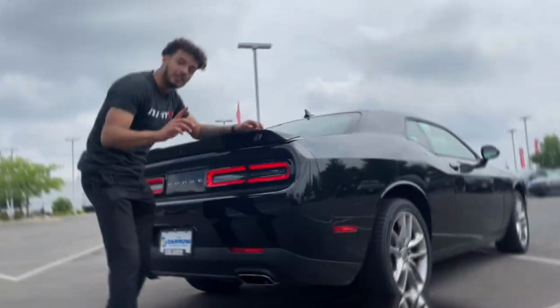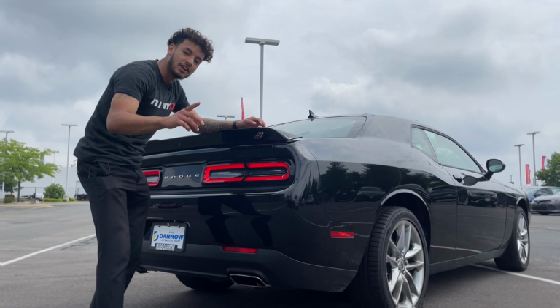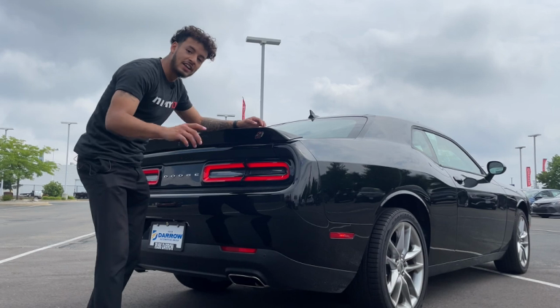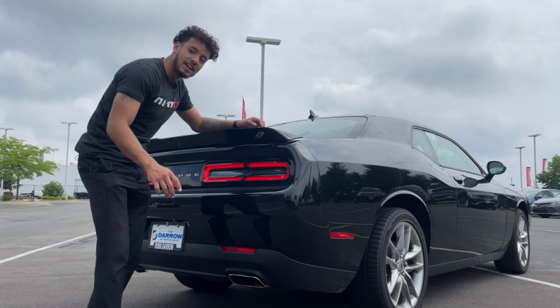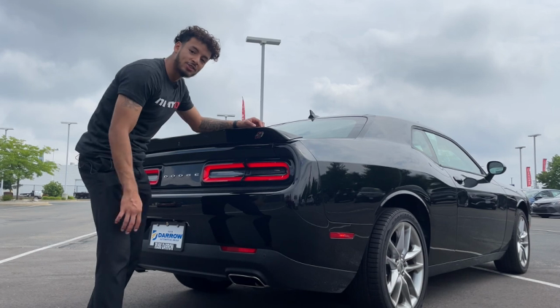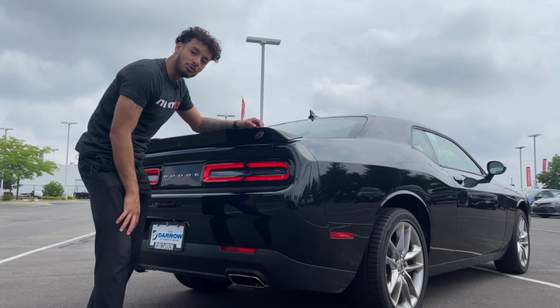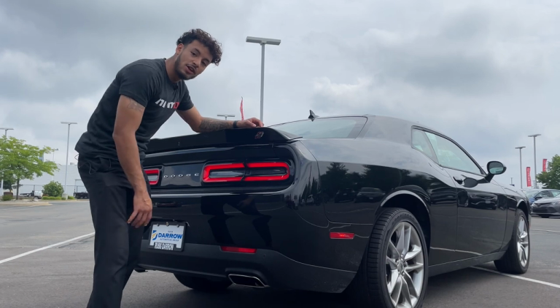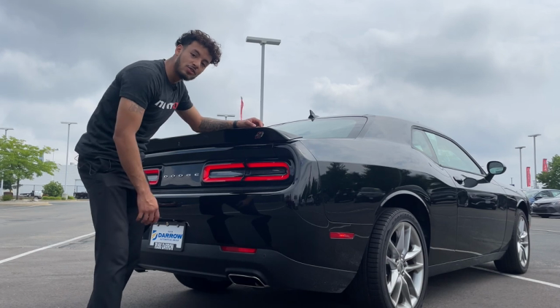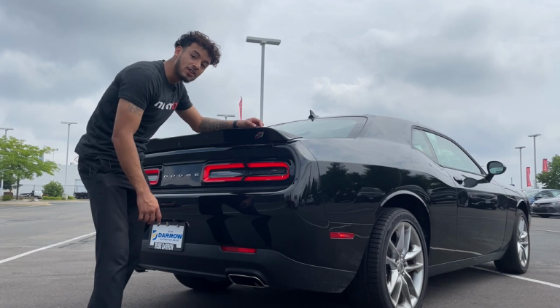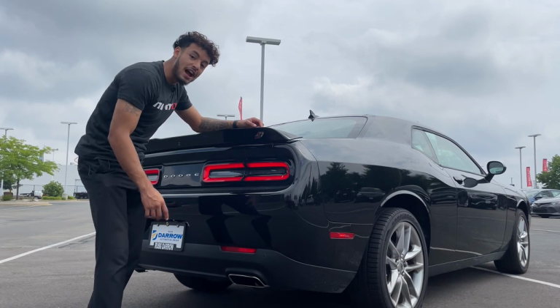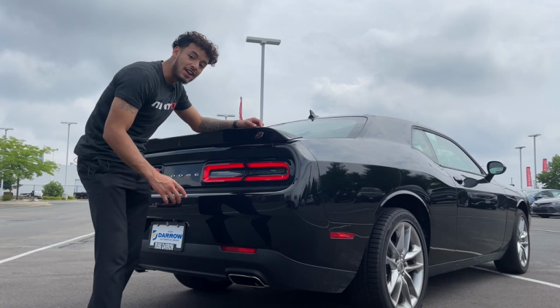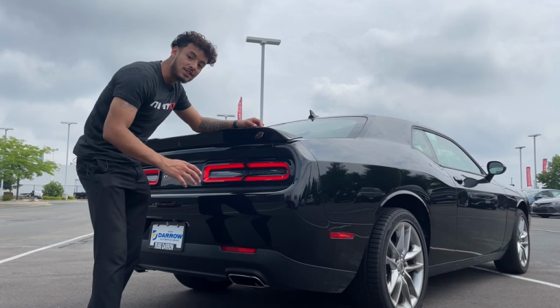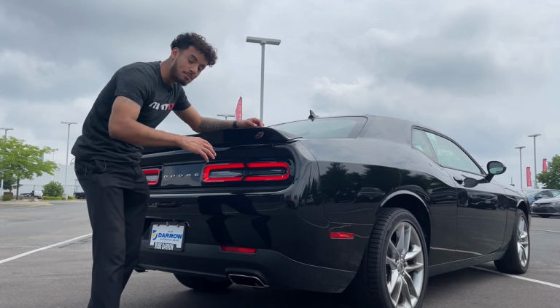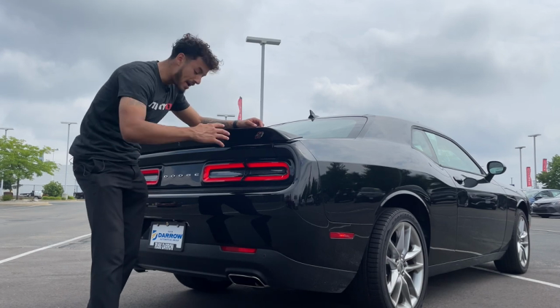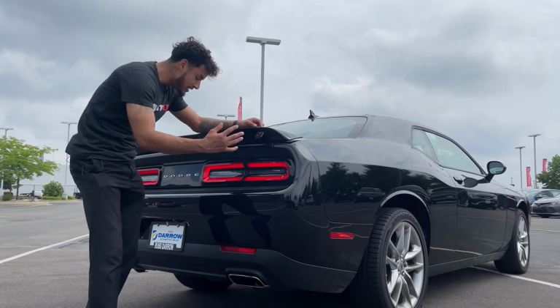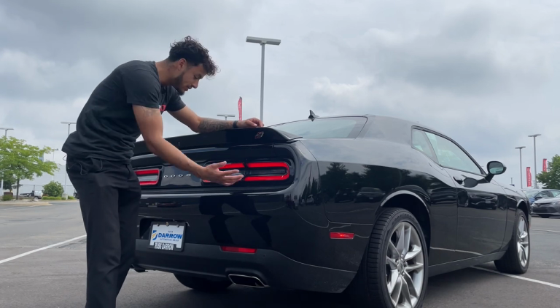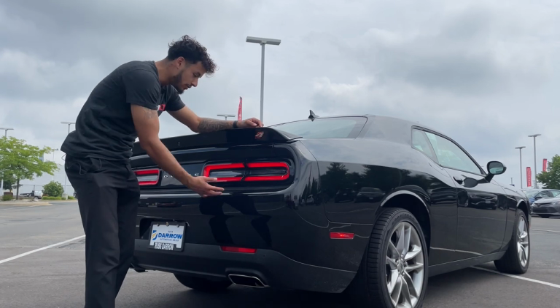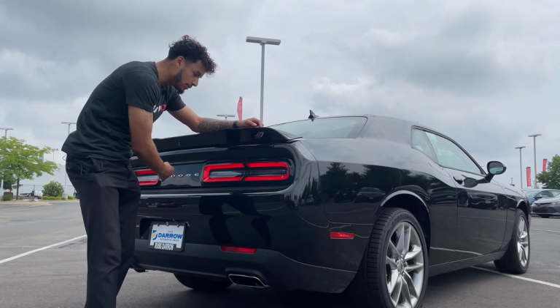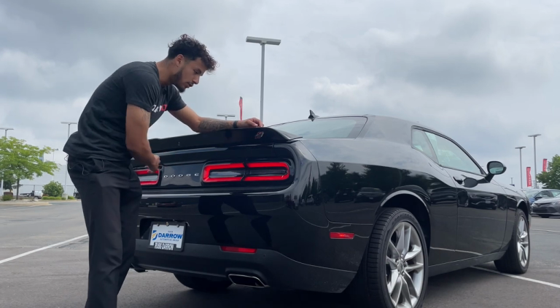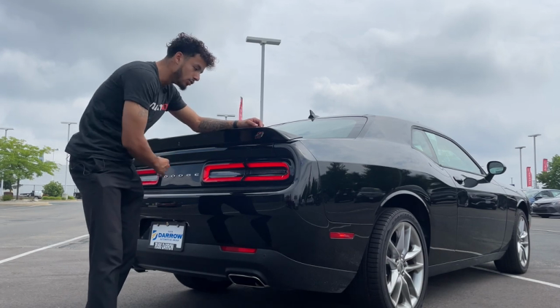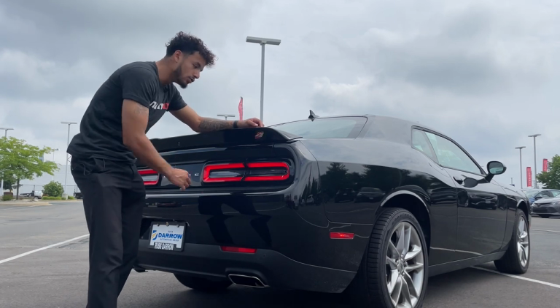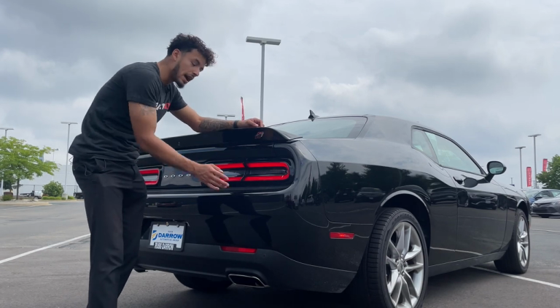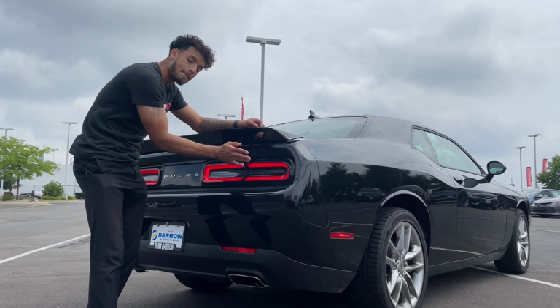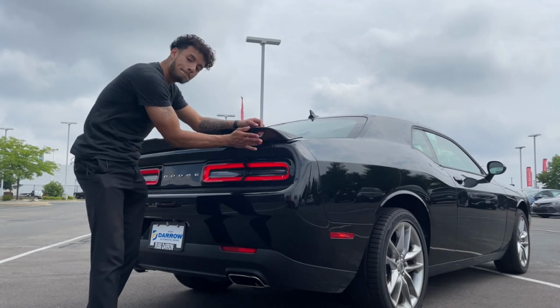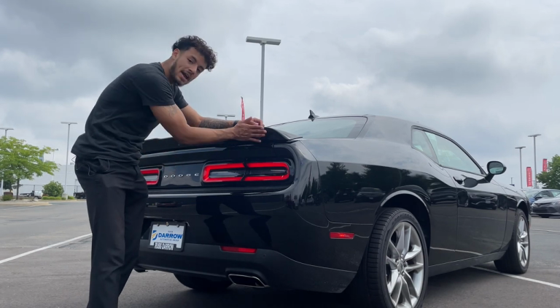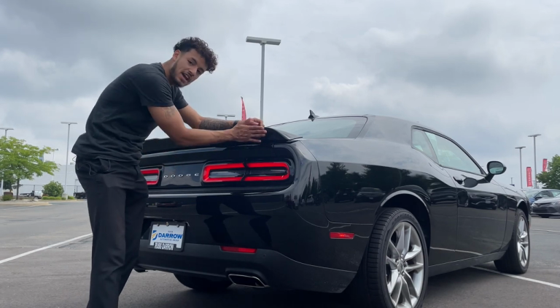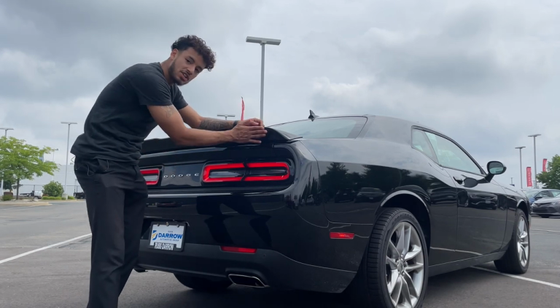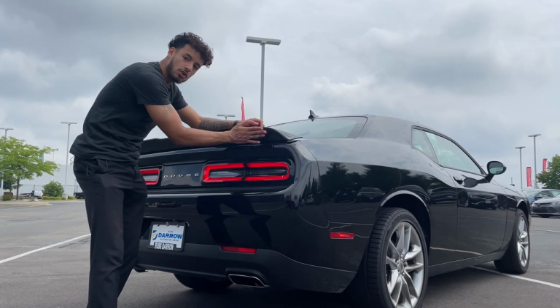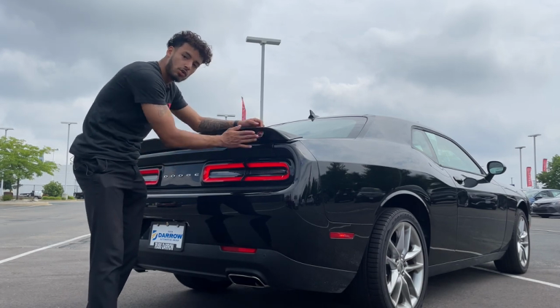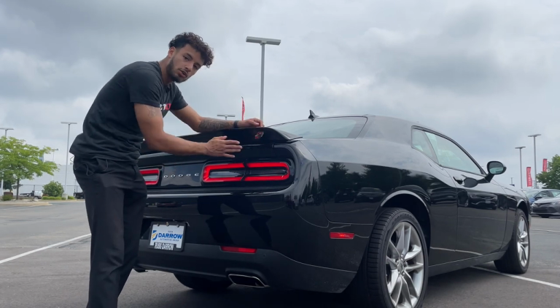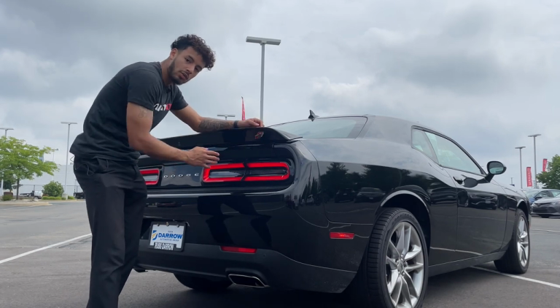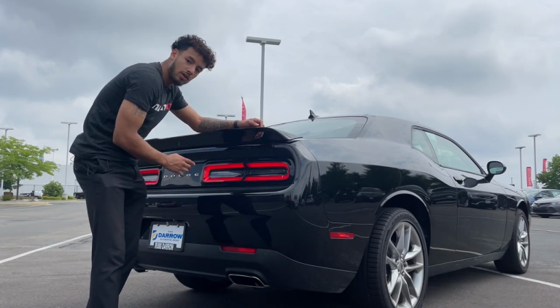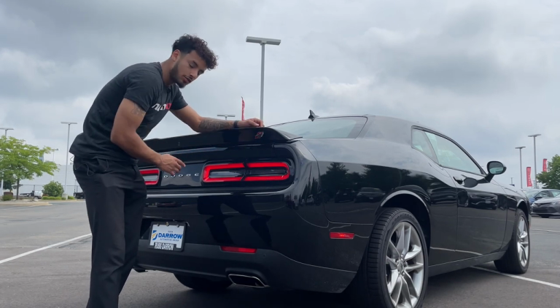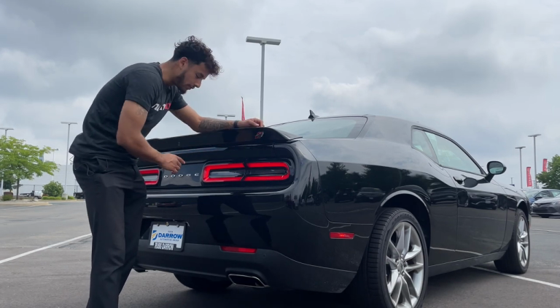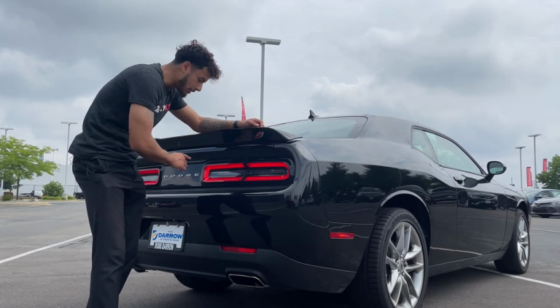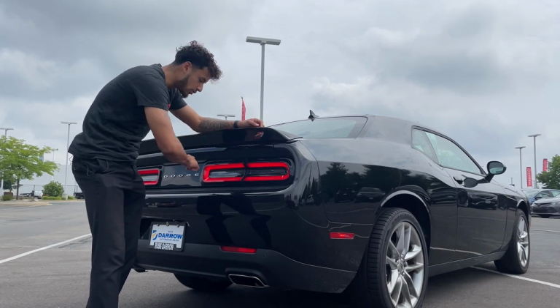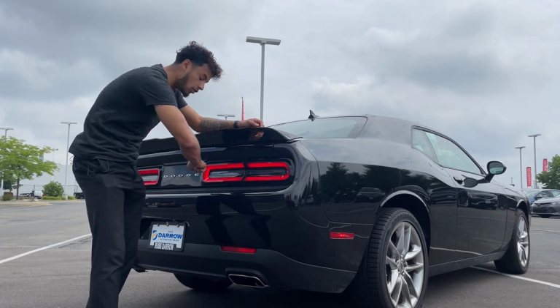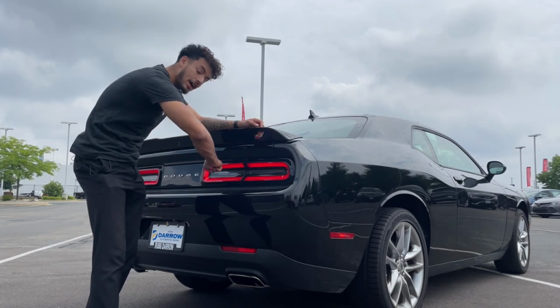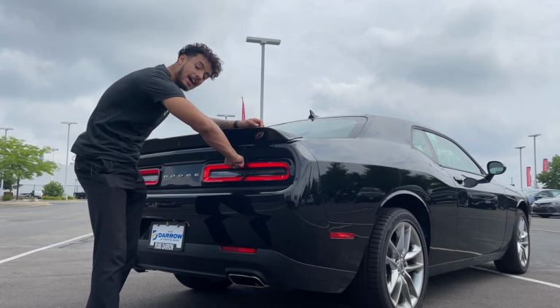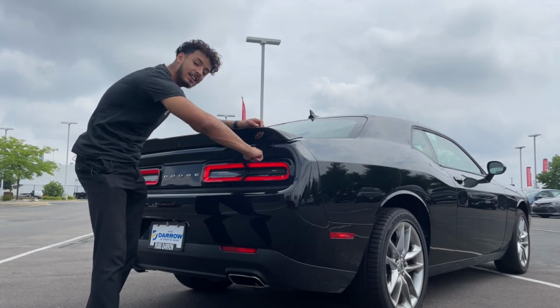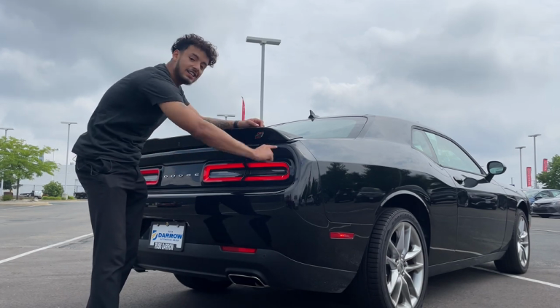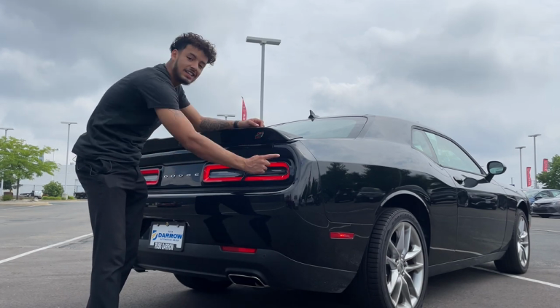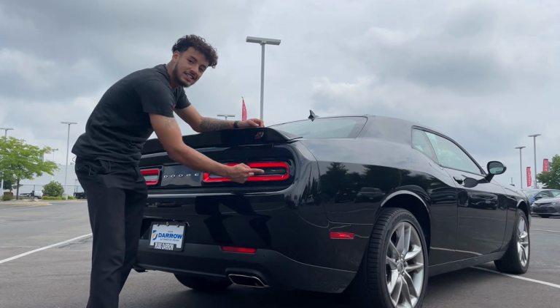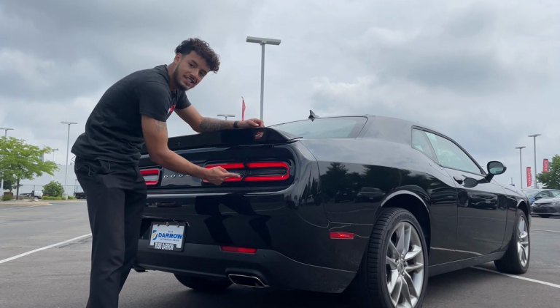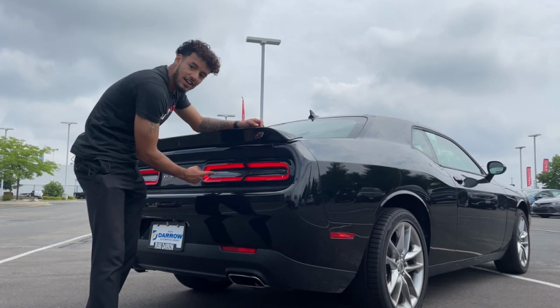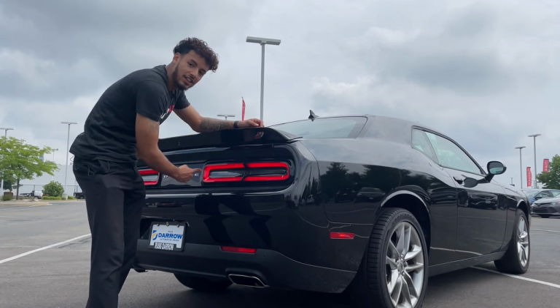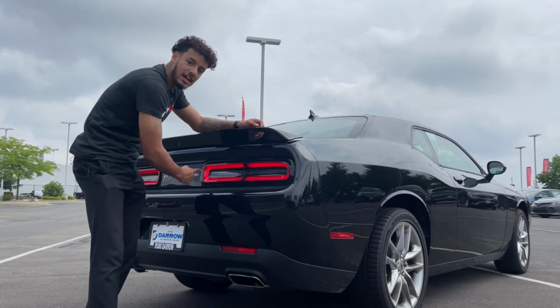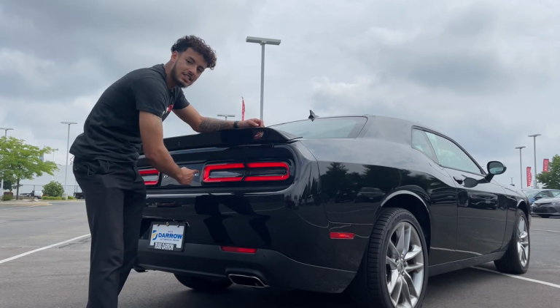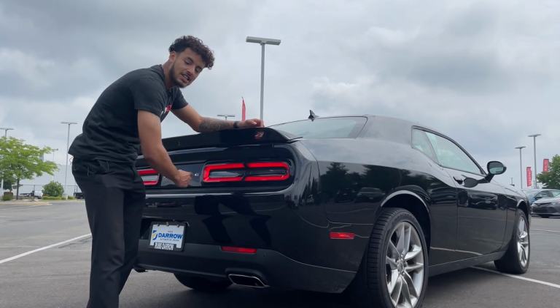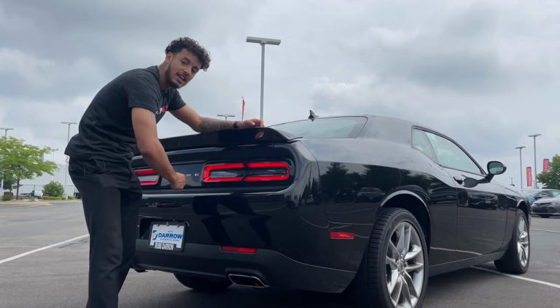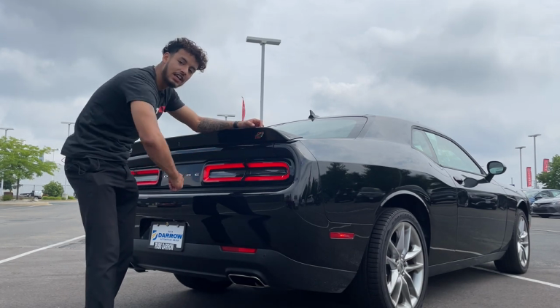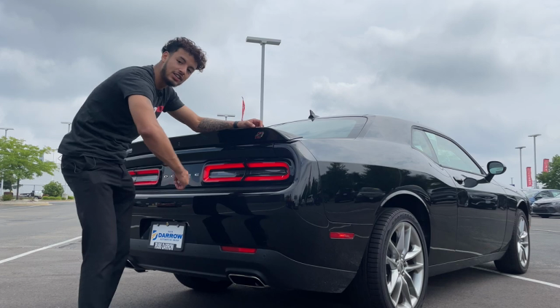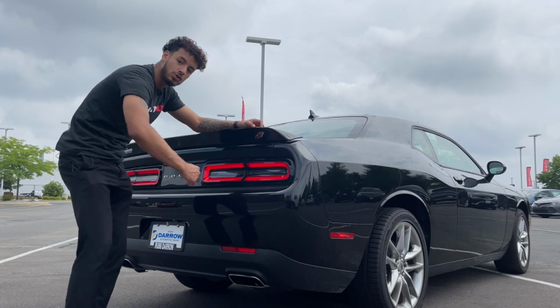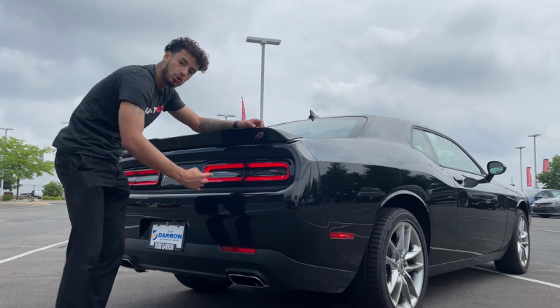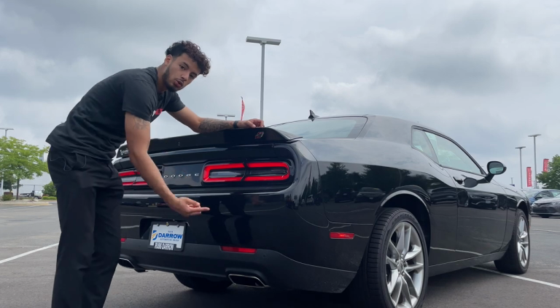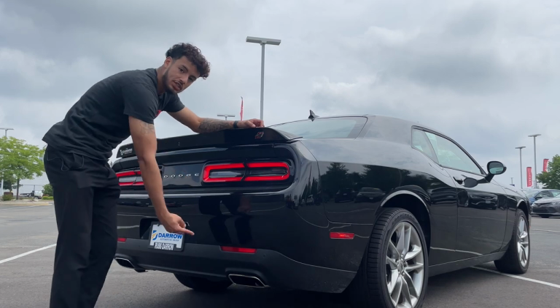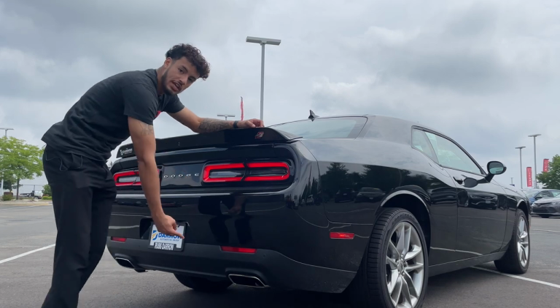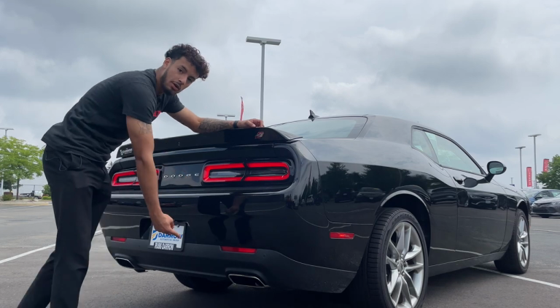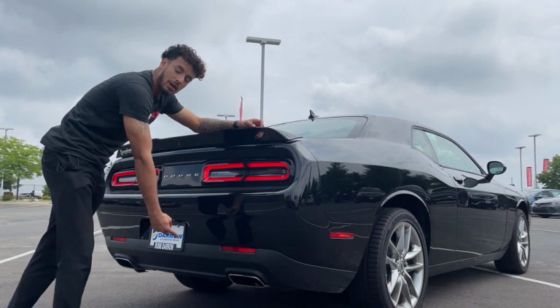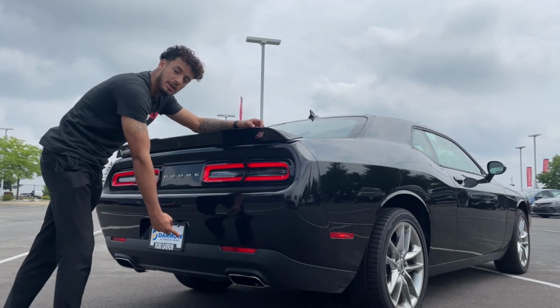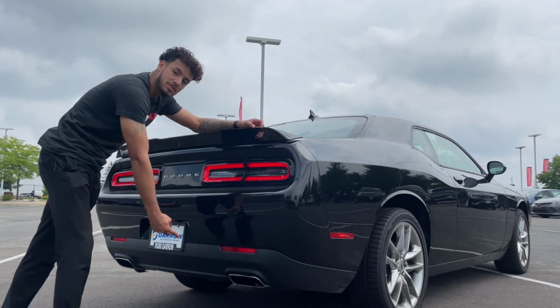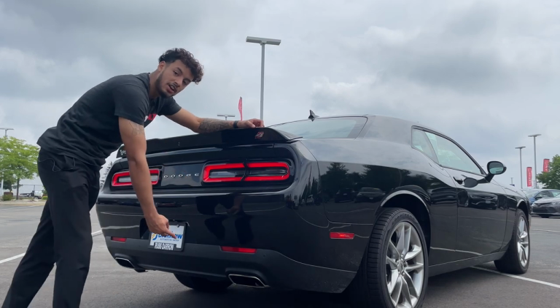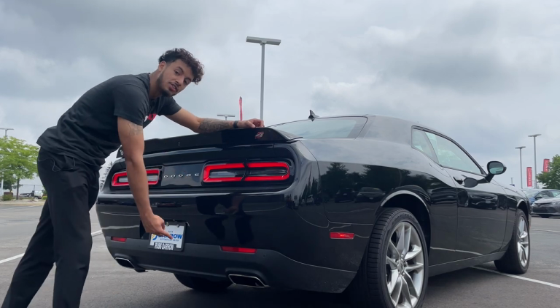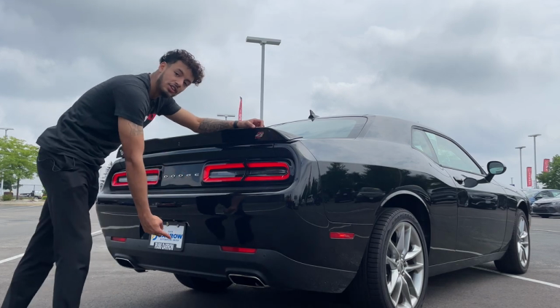Looking at the rear, you got an amazing view. You got badging going around the vehicle, LED taillights, and dual tailpipes underneath.